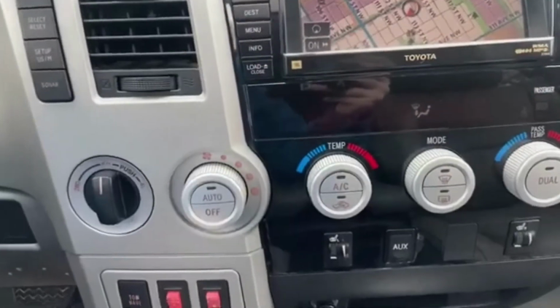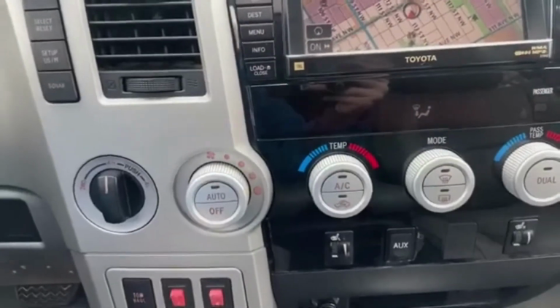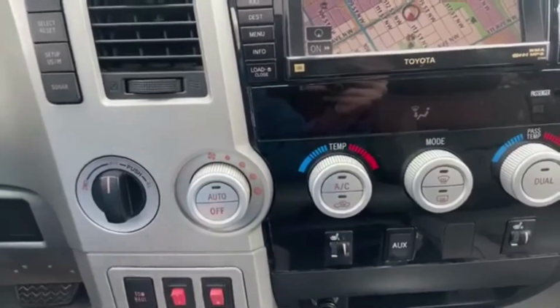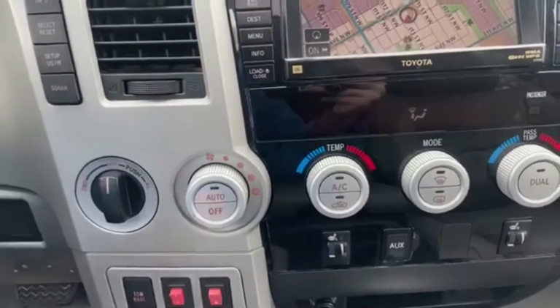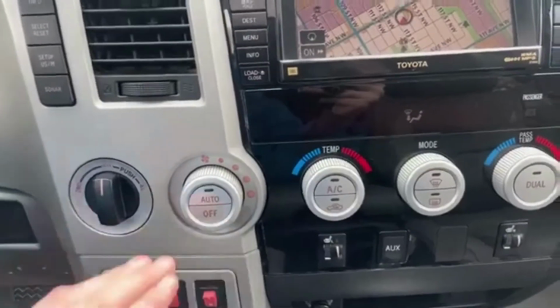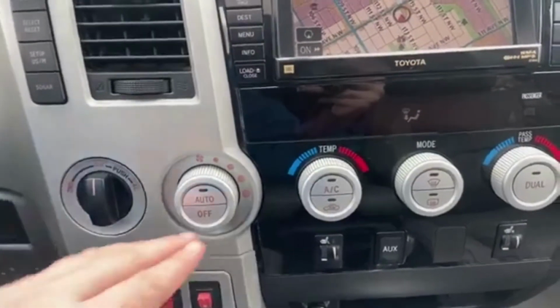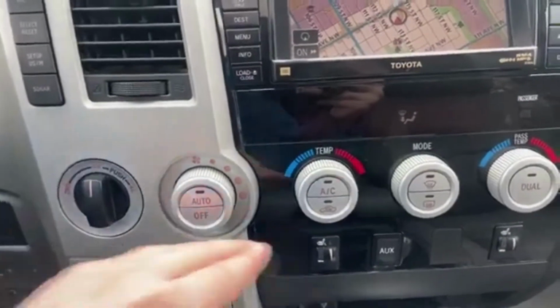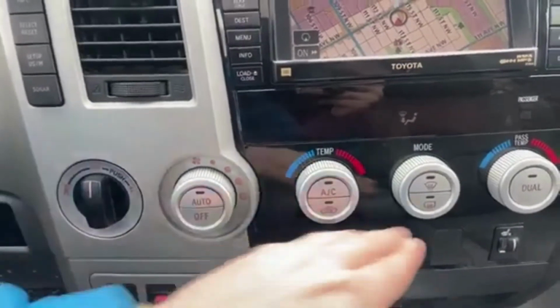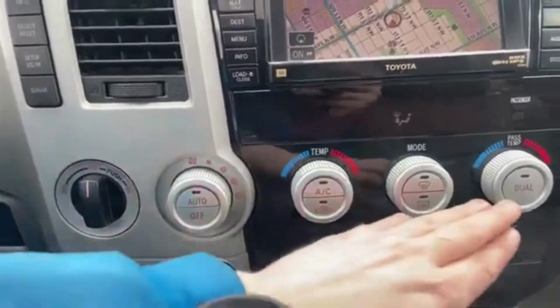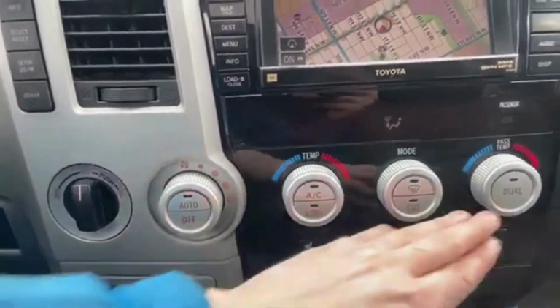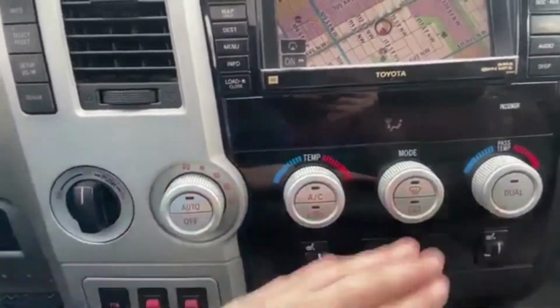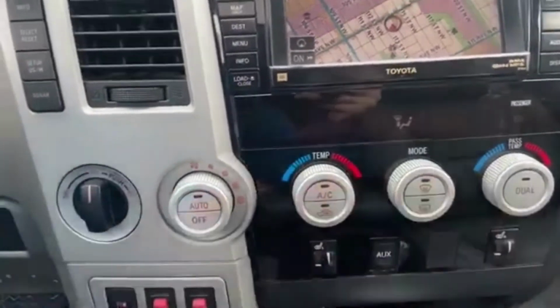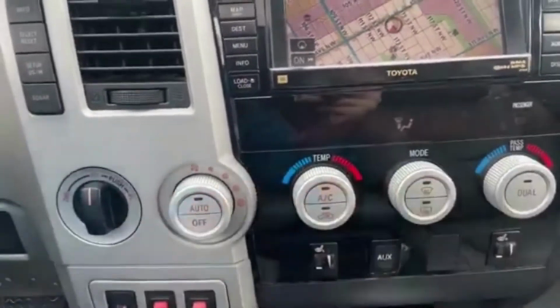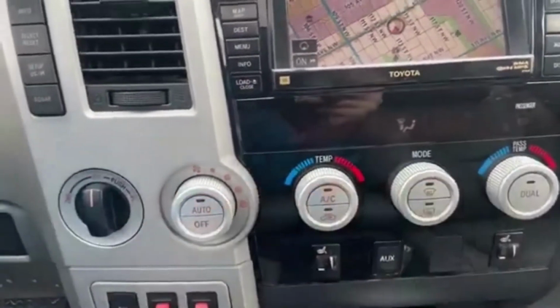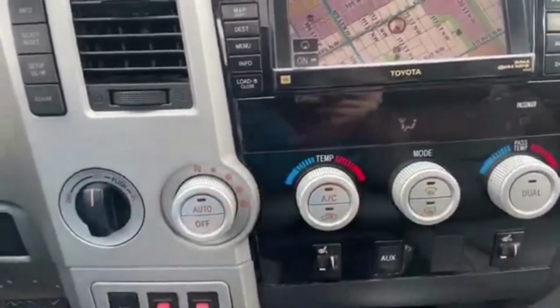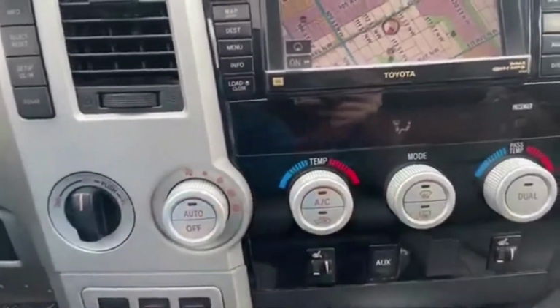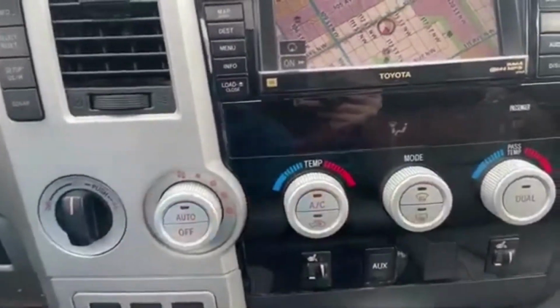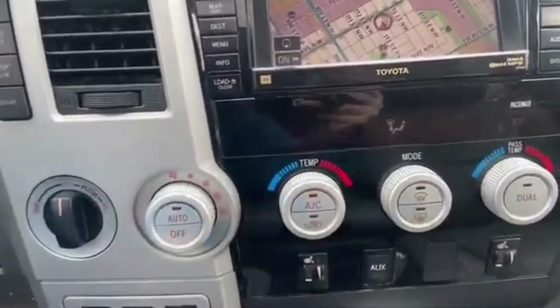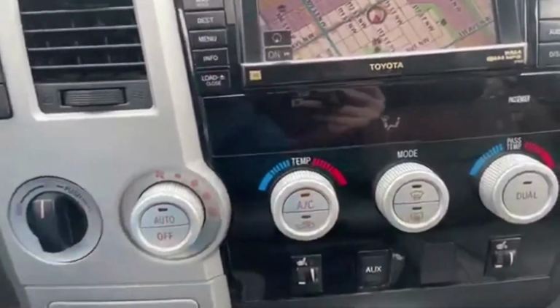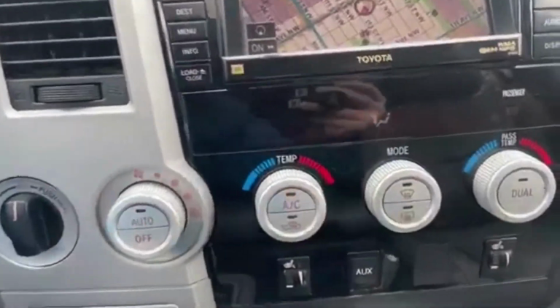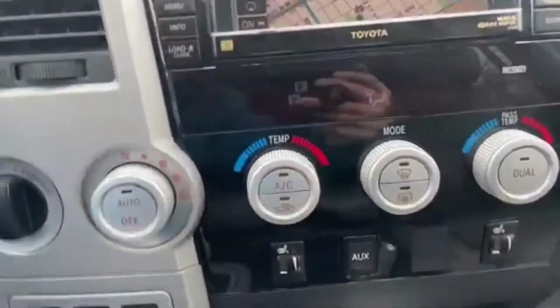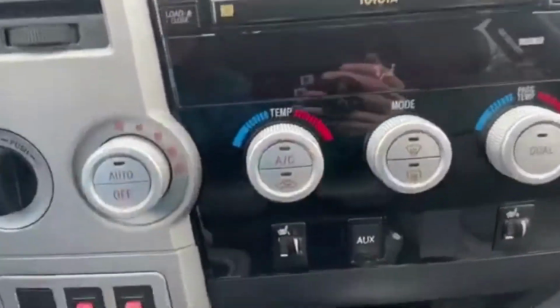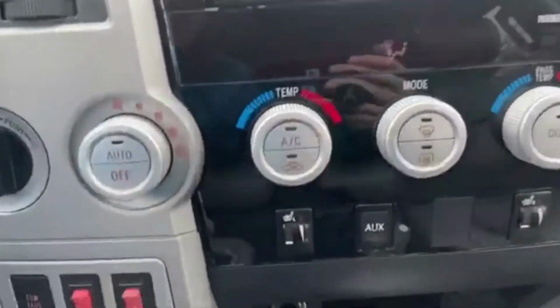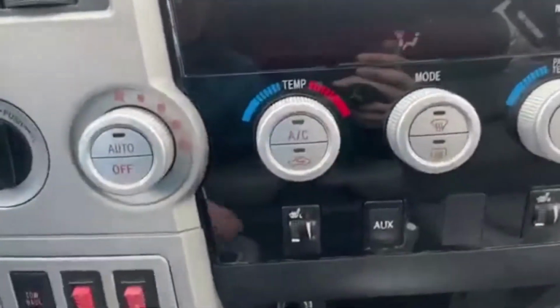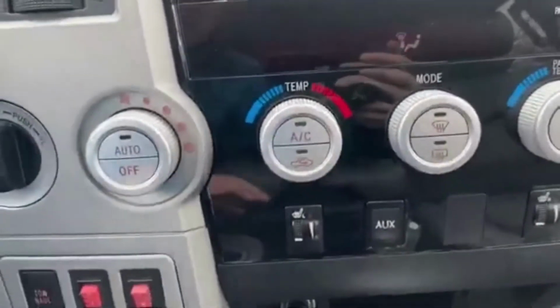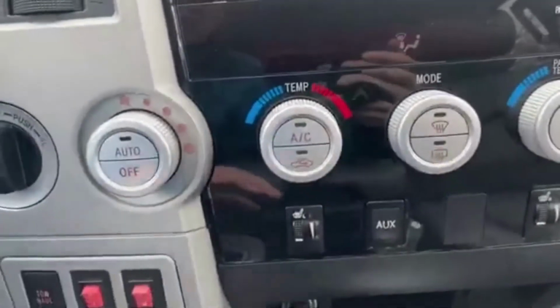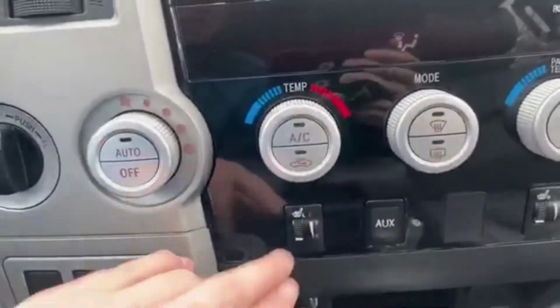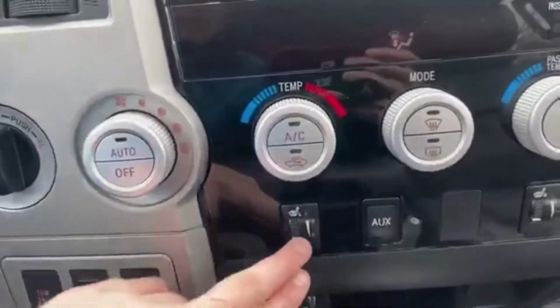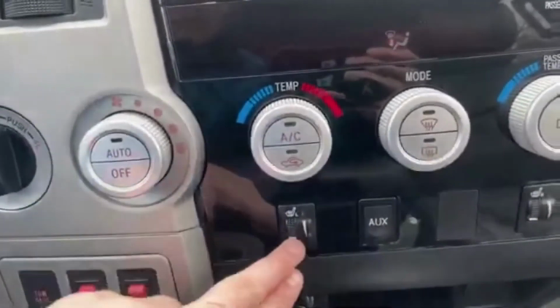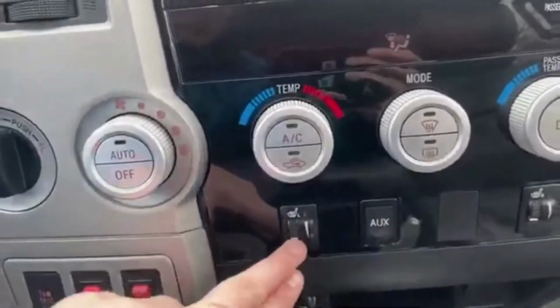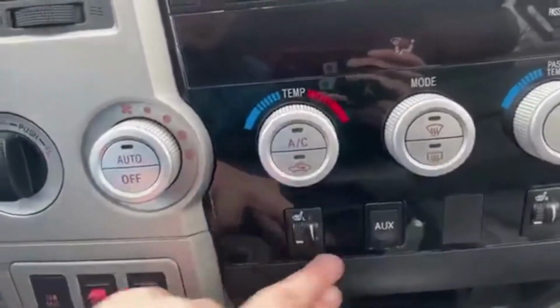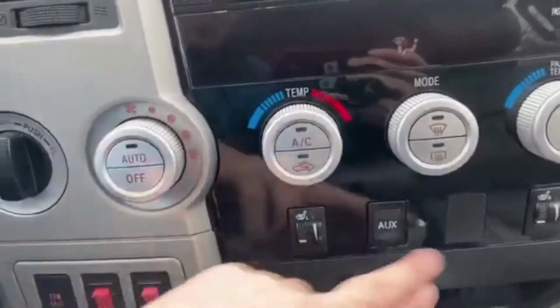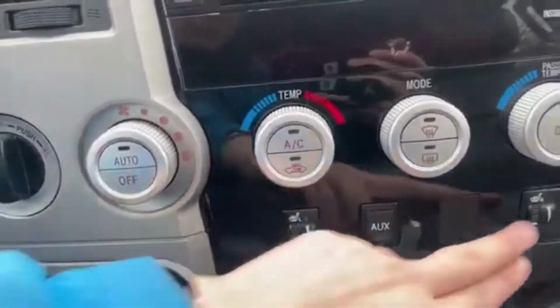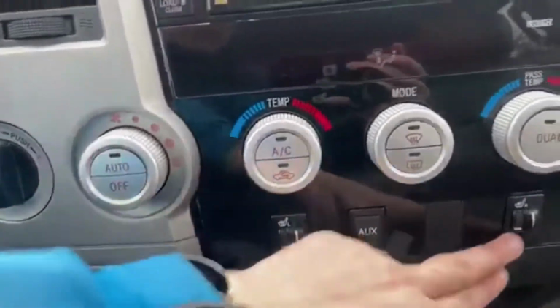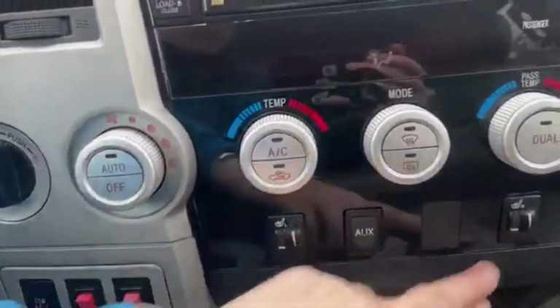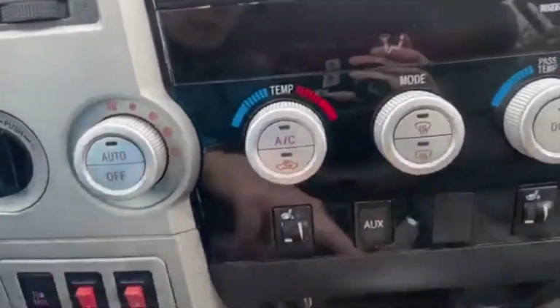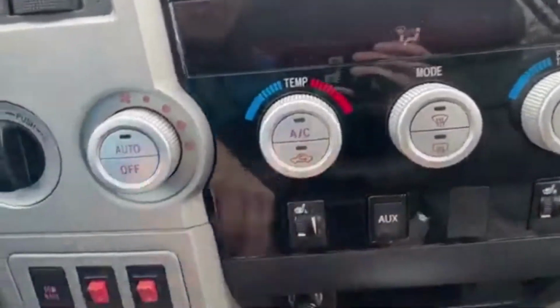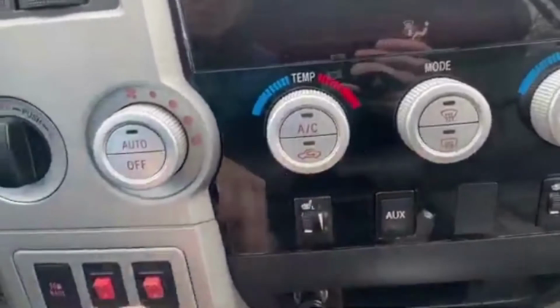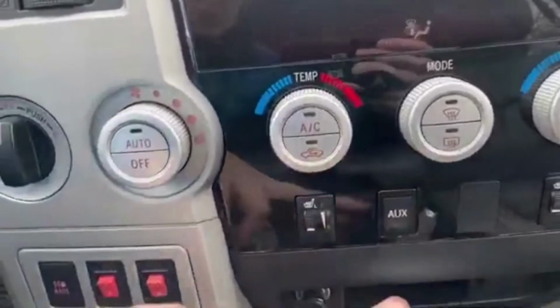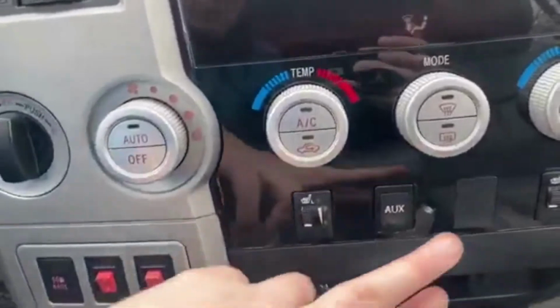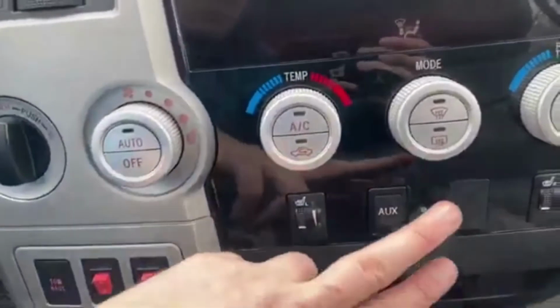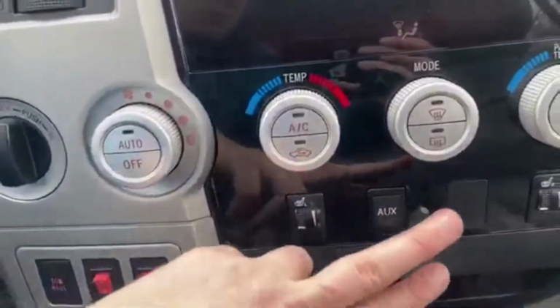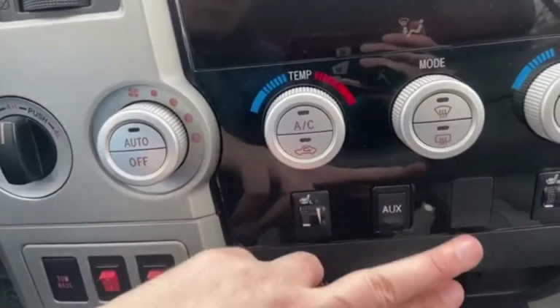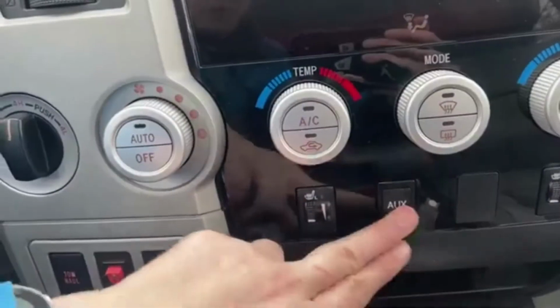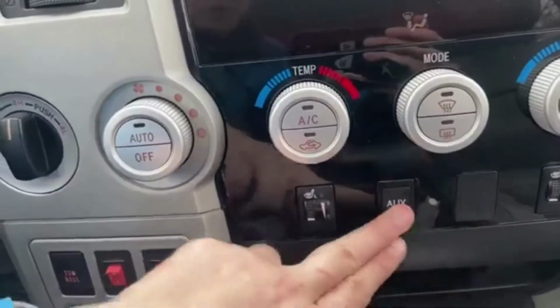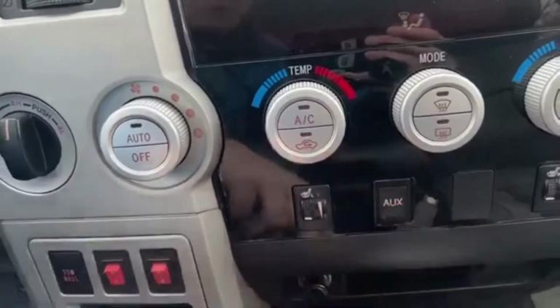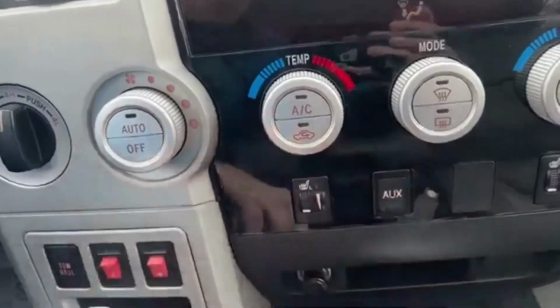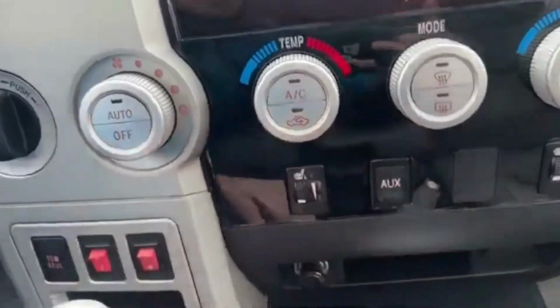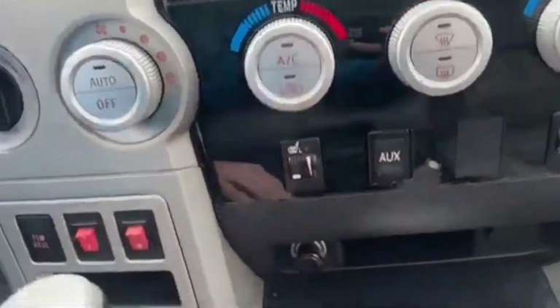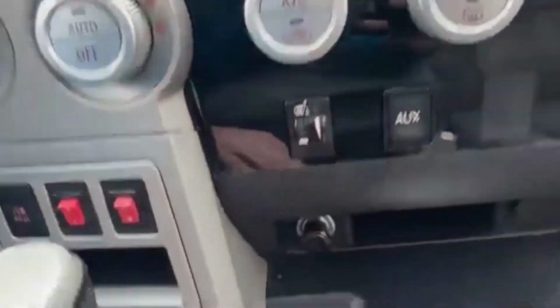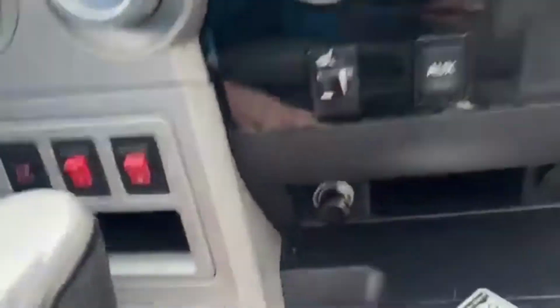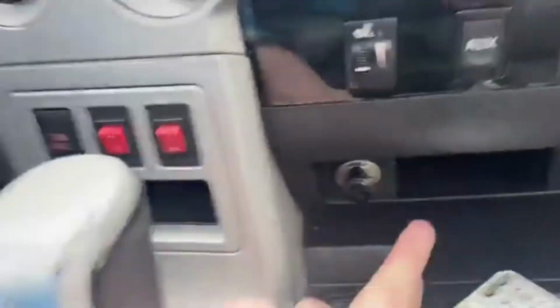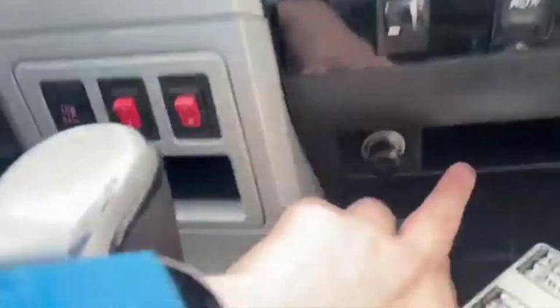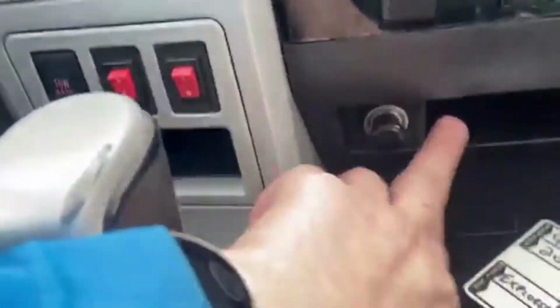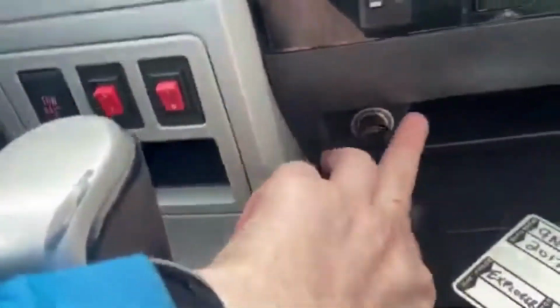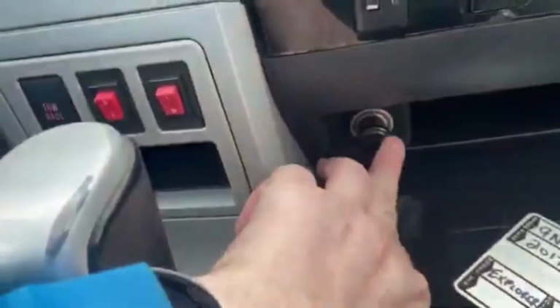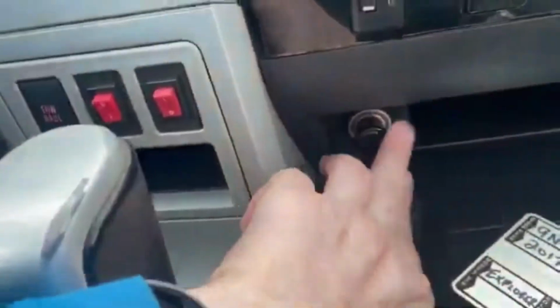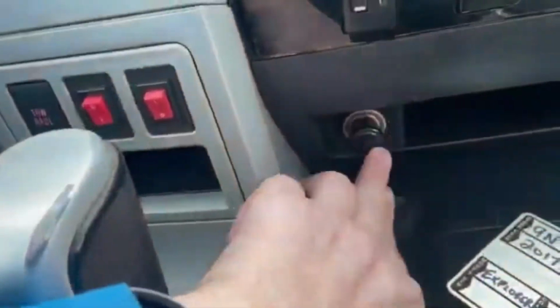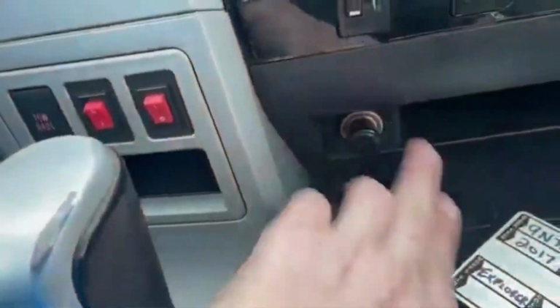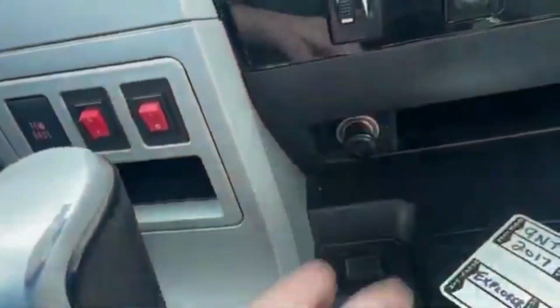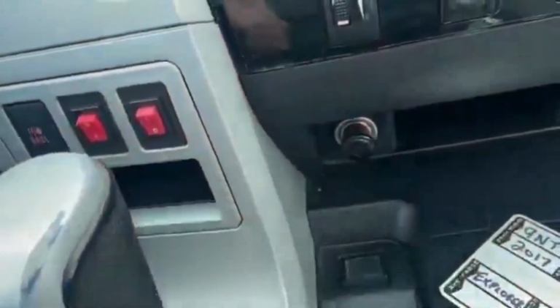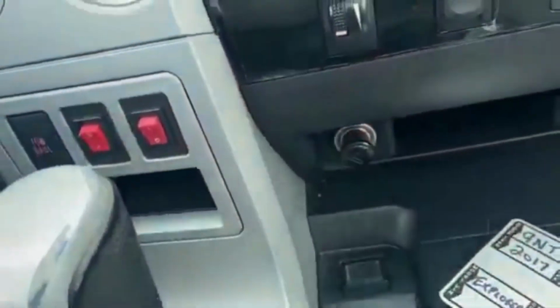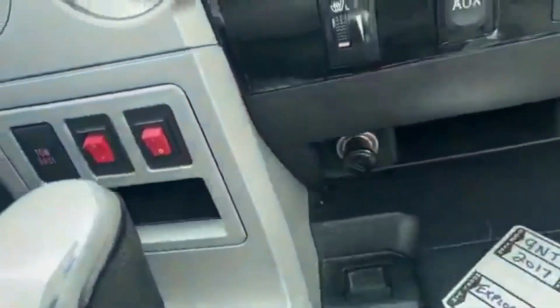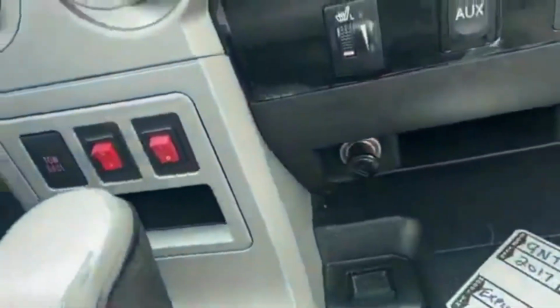Just underneath we have our climate control which is dual zone. You have heated seats for both the driver and the passenger. You have your auxiliary plug-in here with a 12 volt outlet underneath.